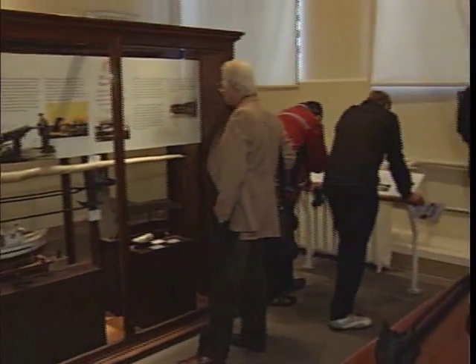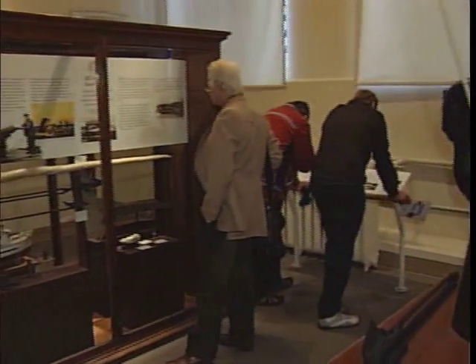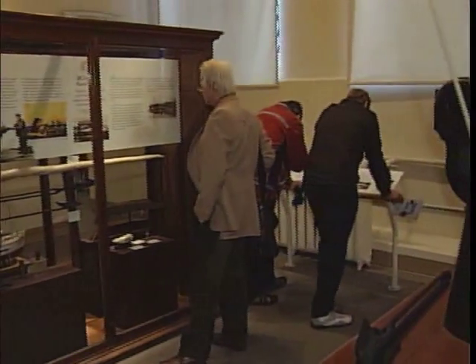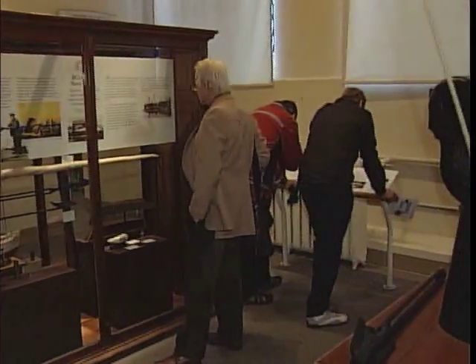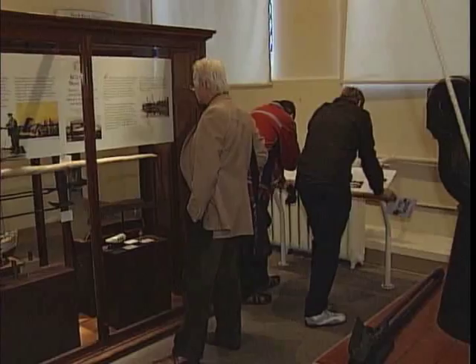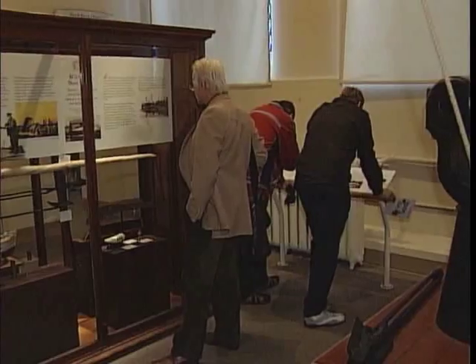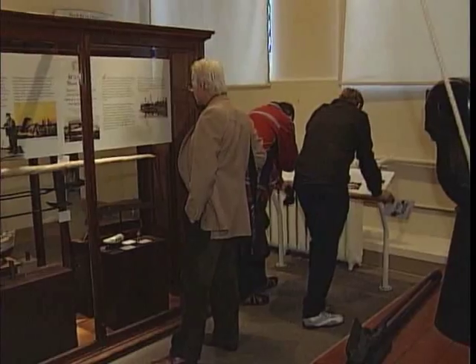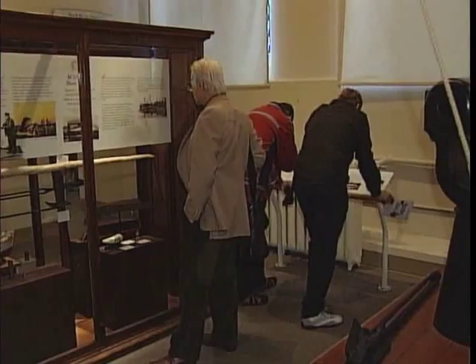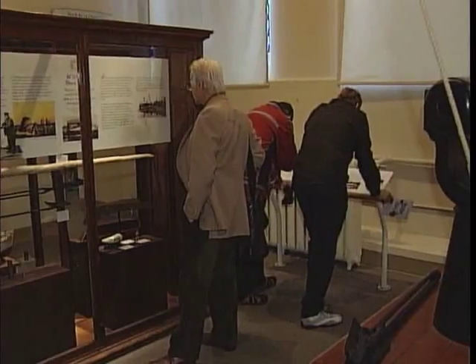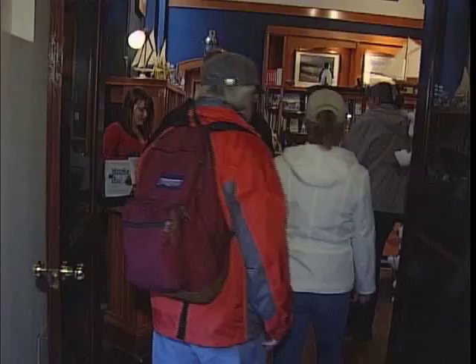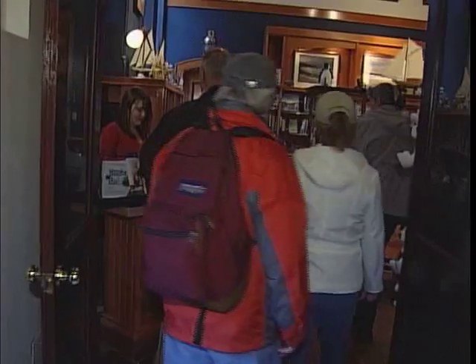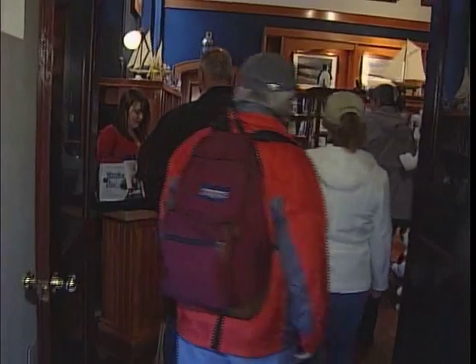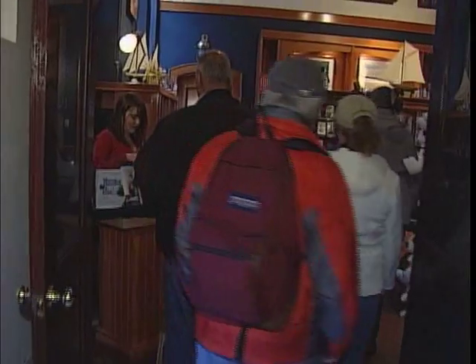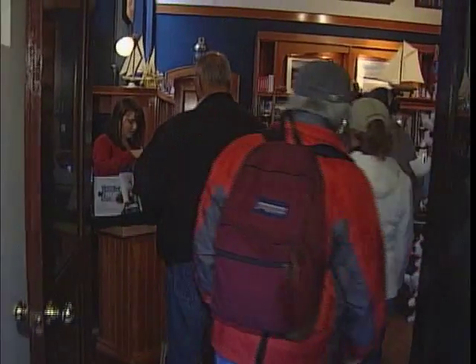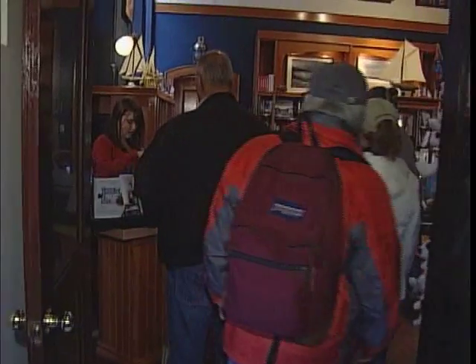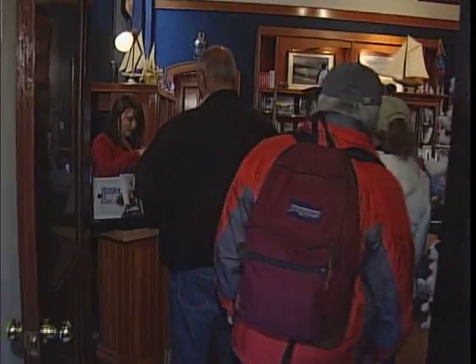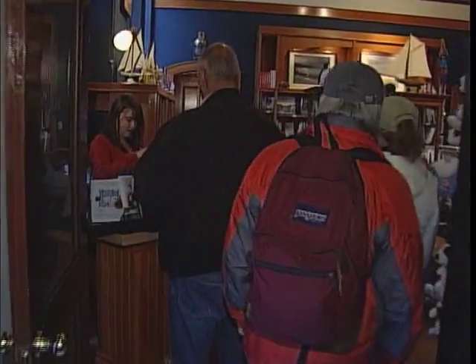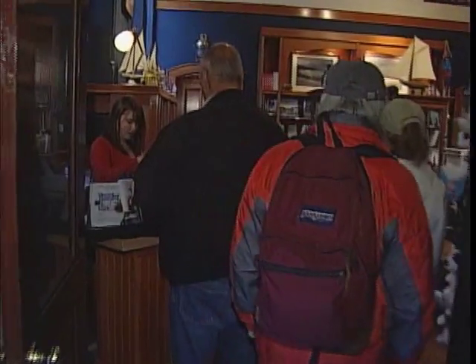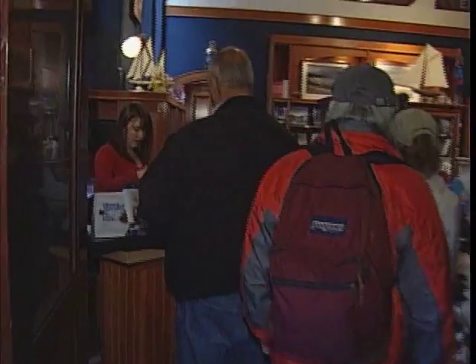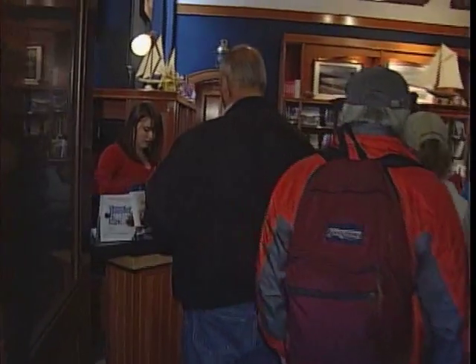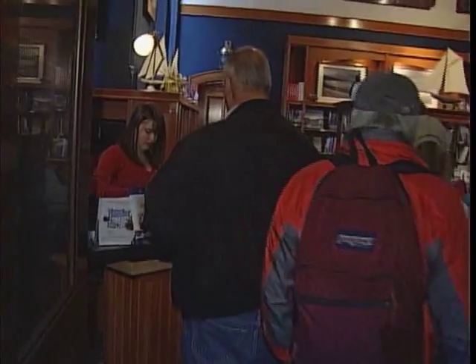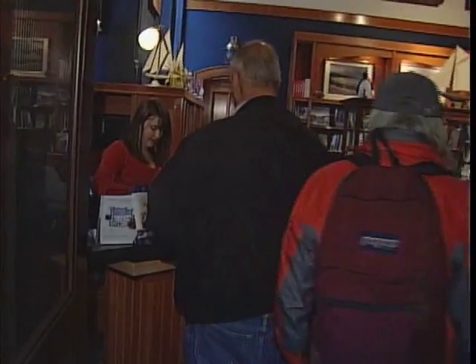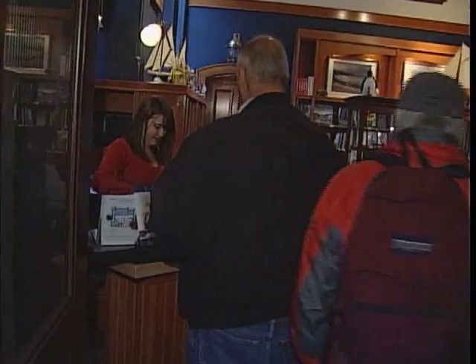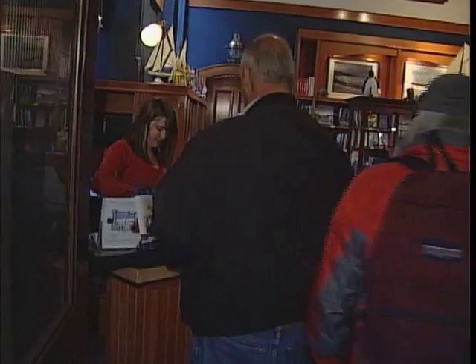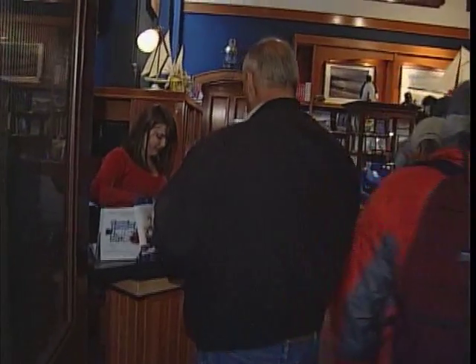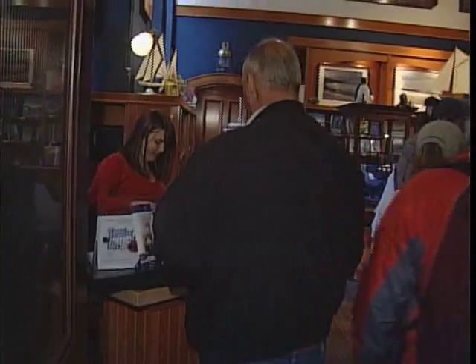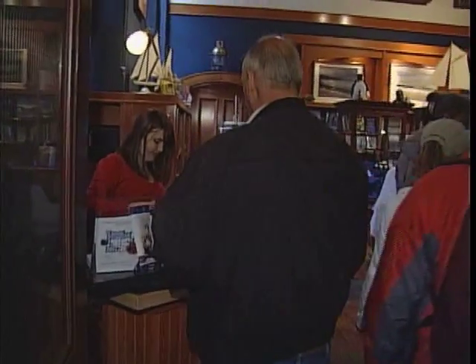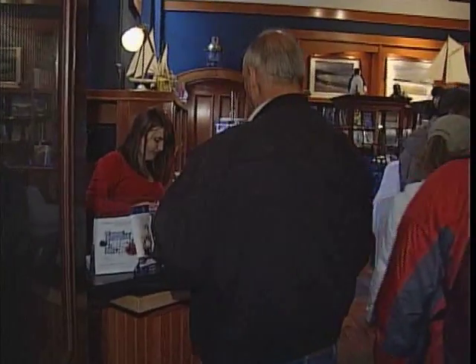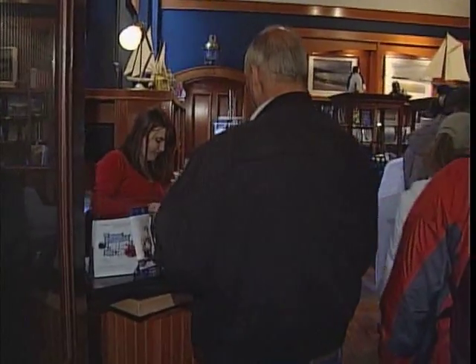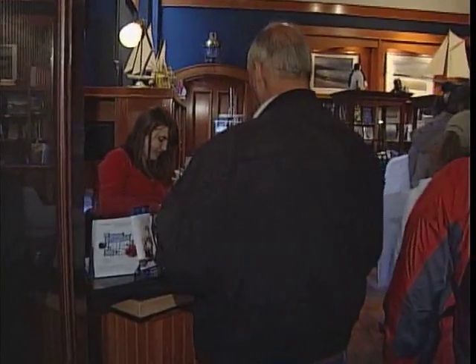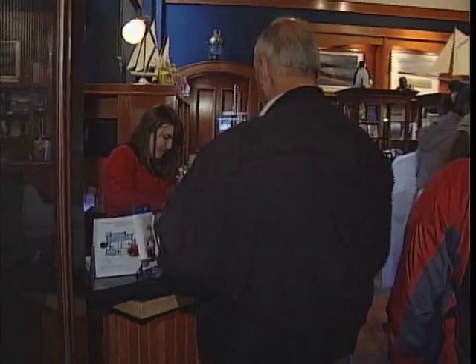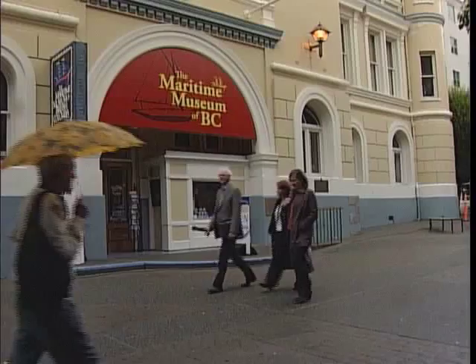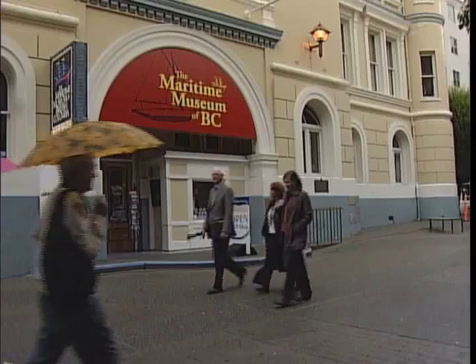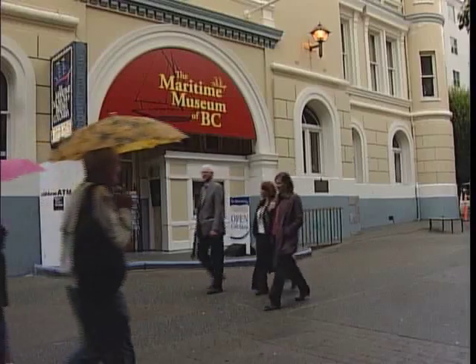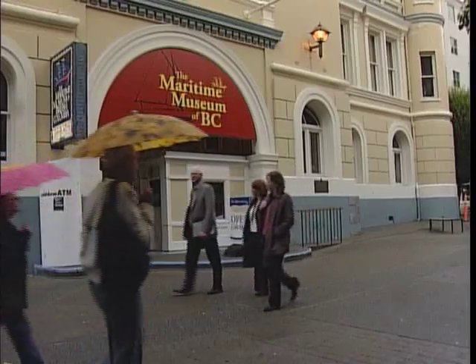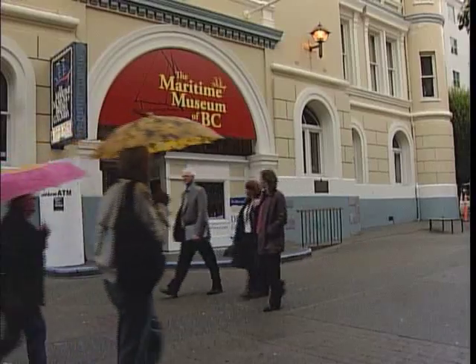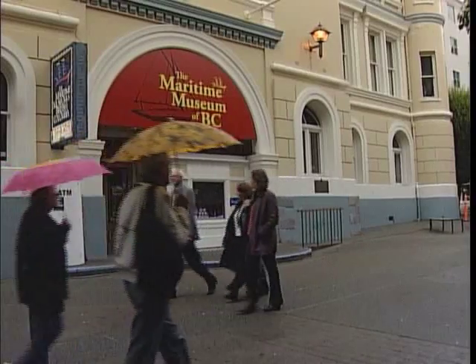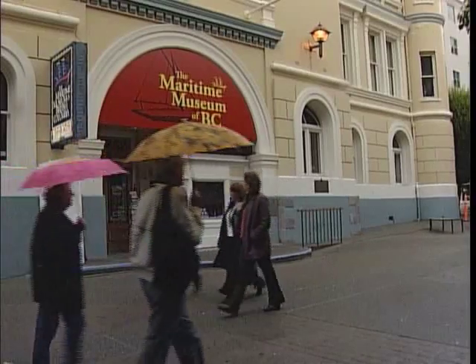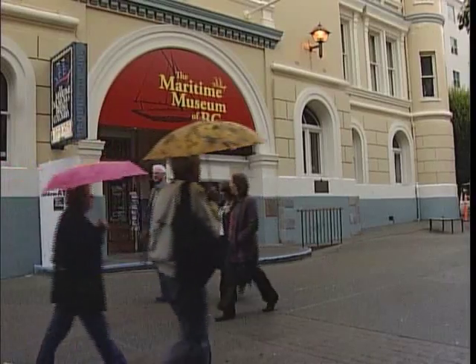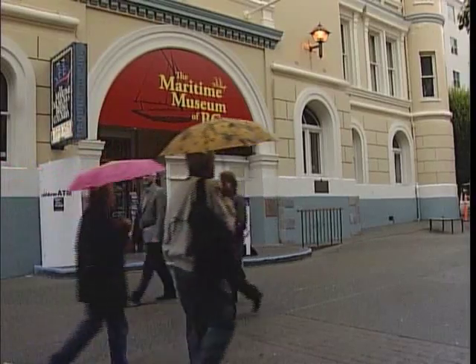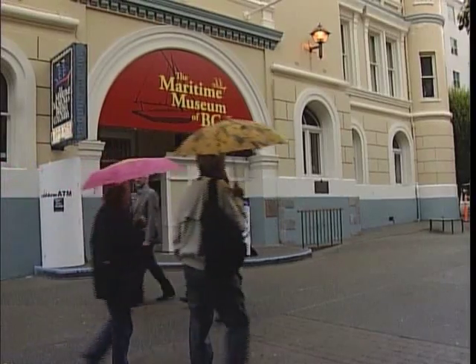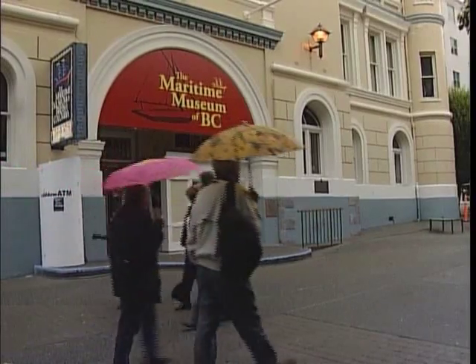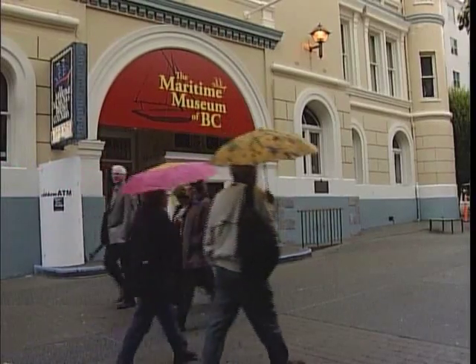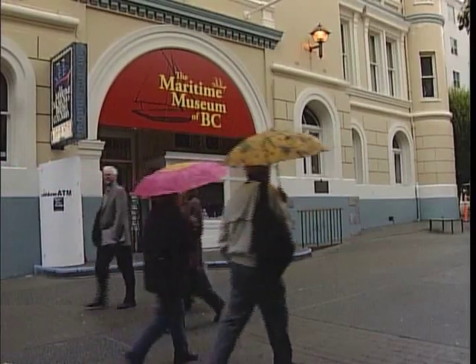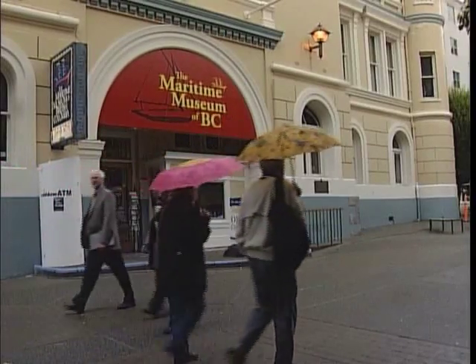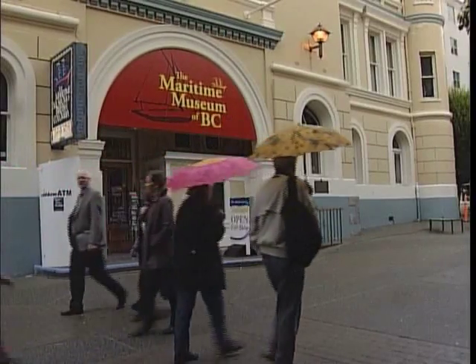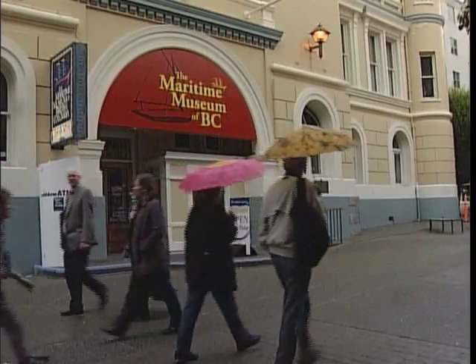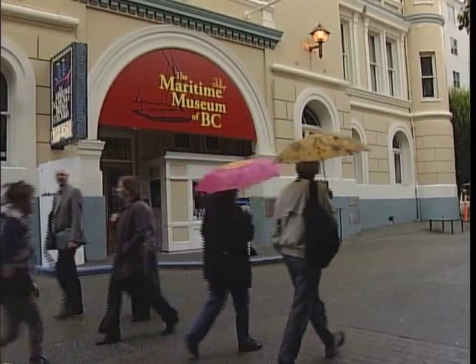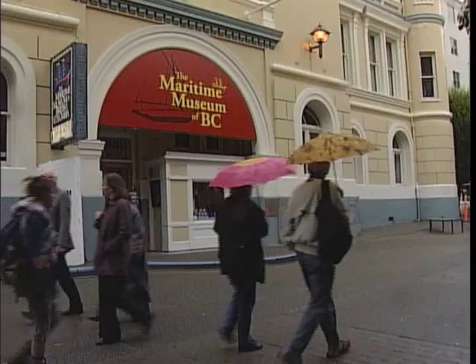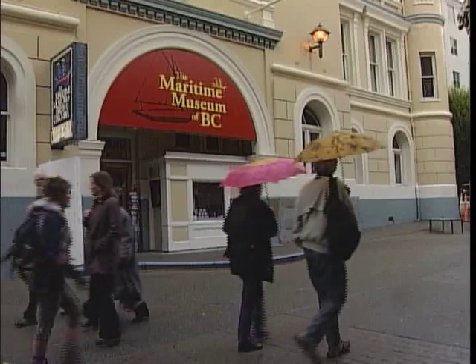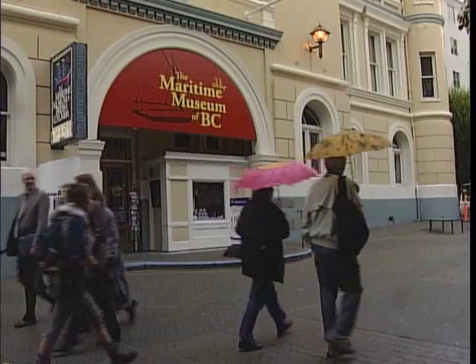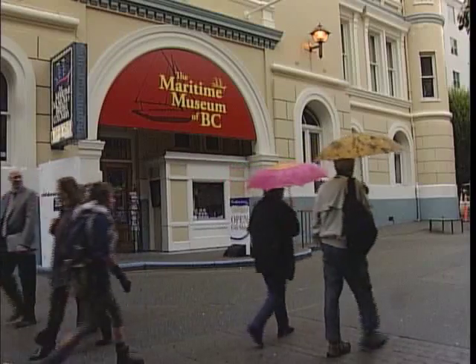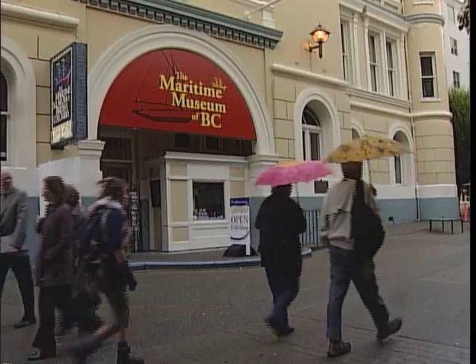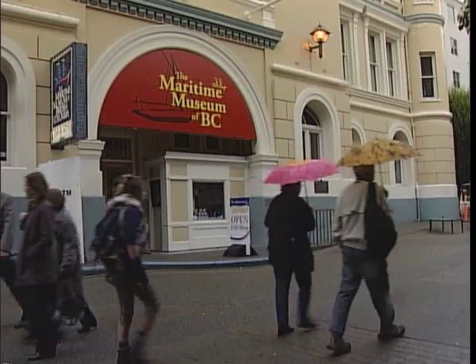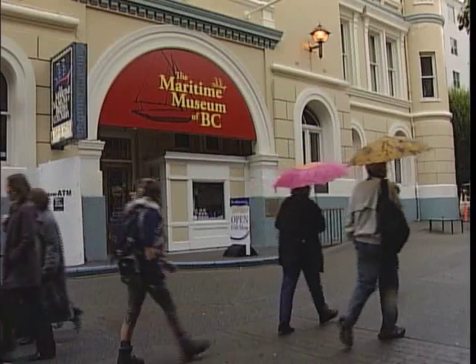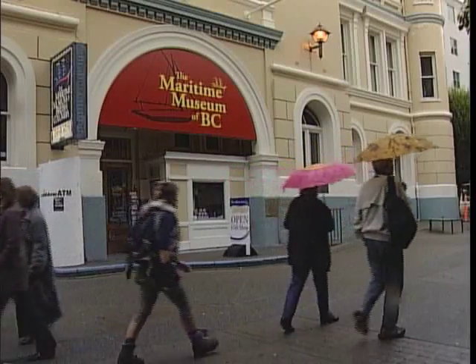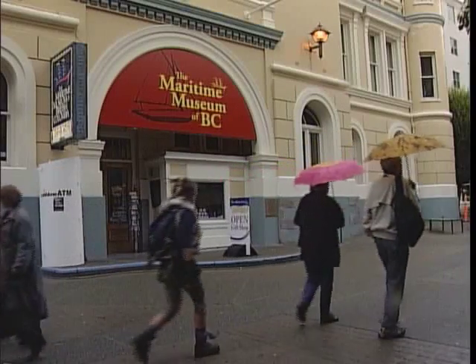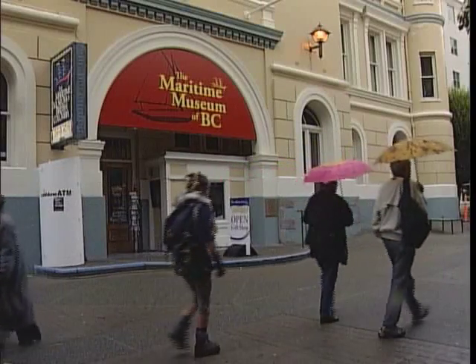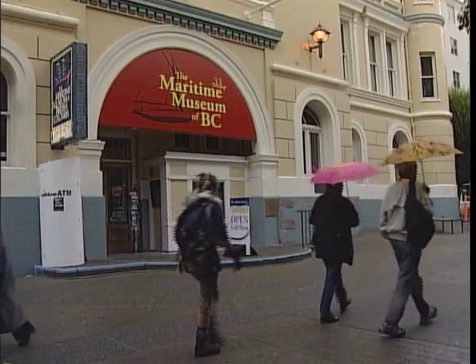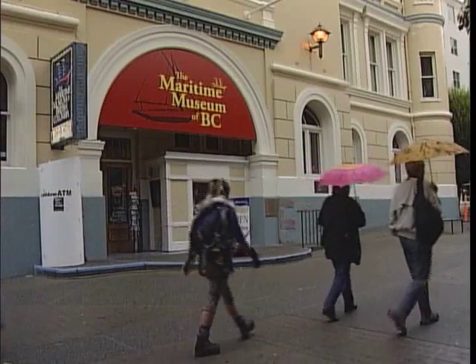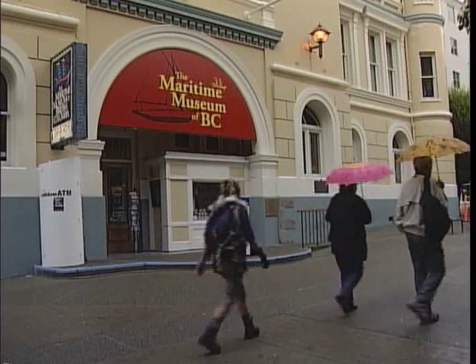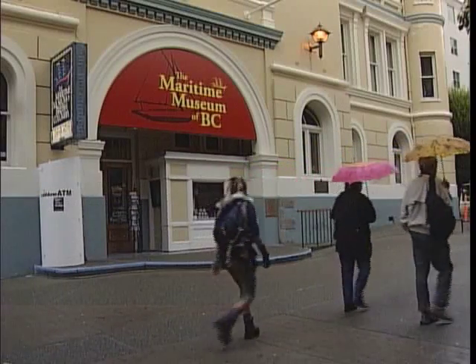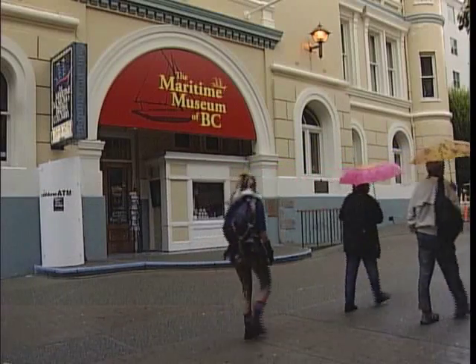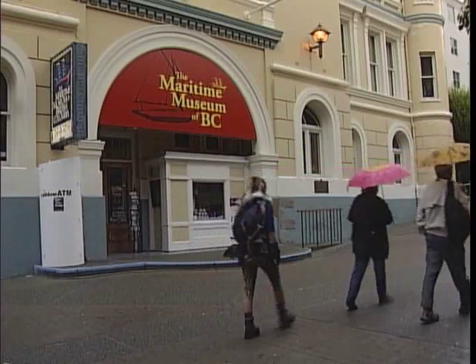The Maritime Museum of BC is open from 9 to 5 daily. In Victoria, I'm Sucheta Singh for Quality Assured Collision's Road Trip.